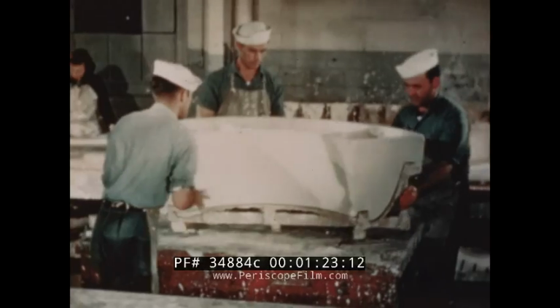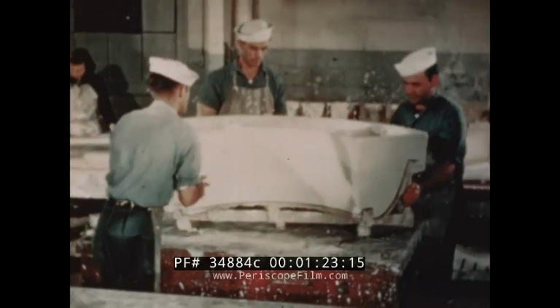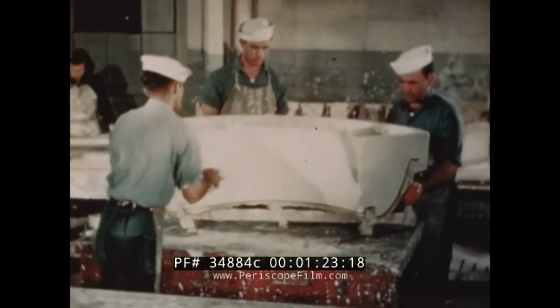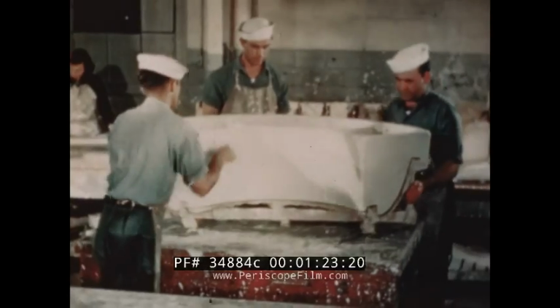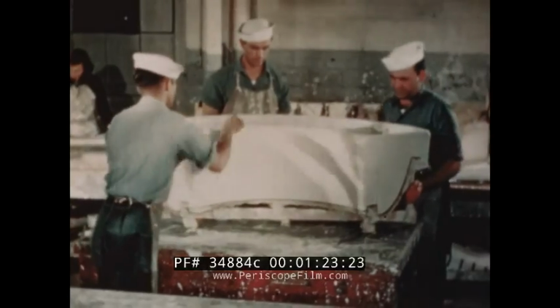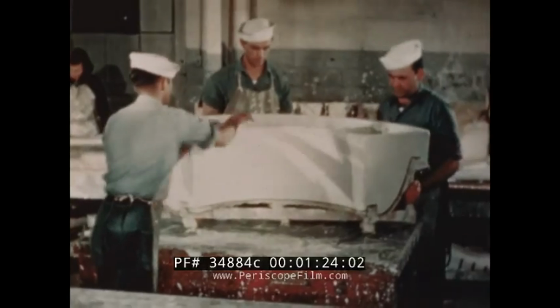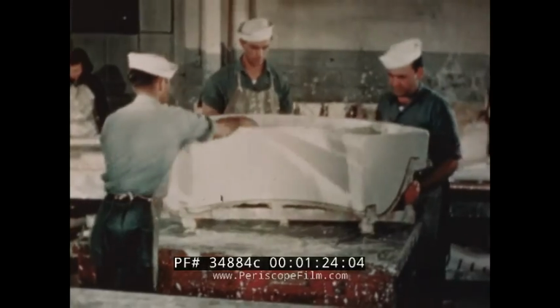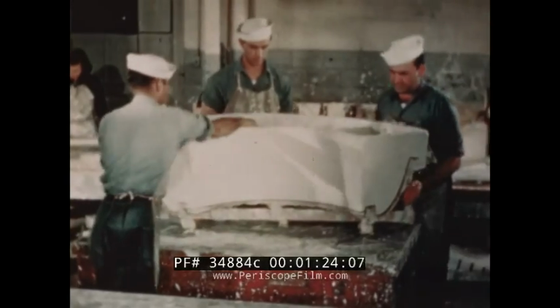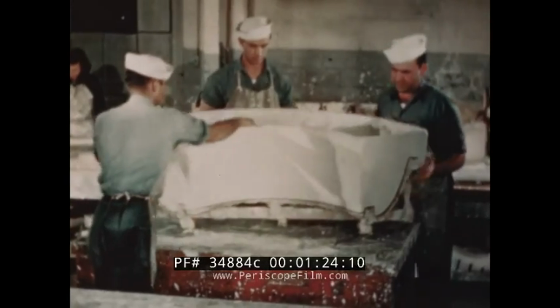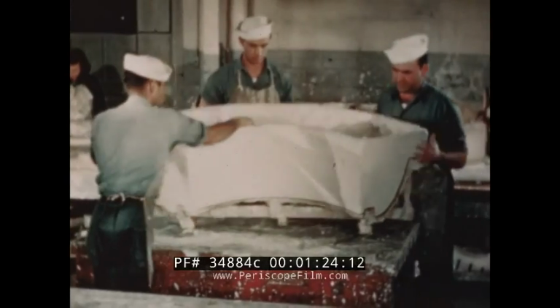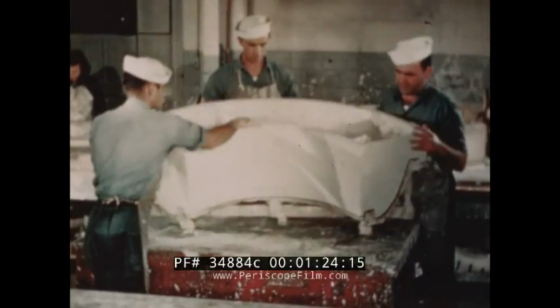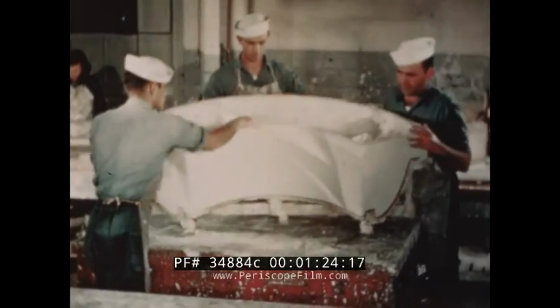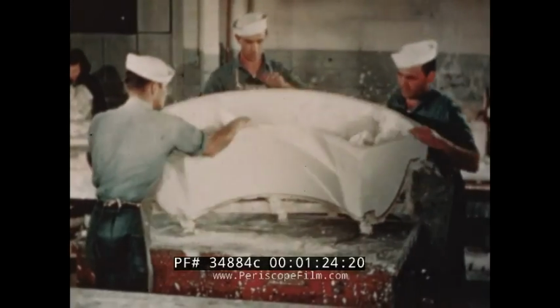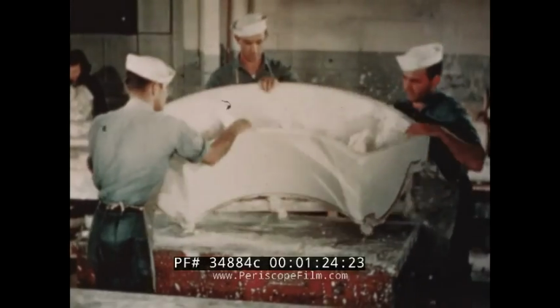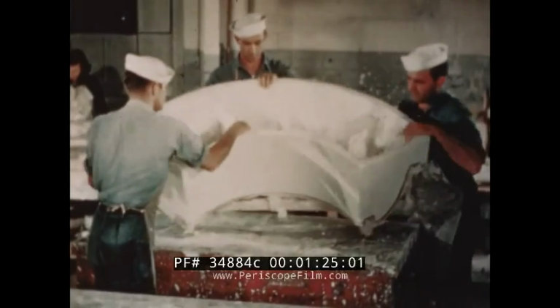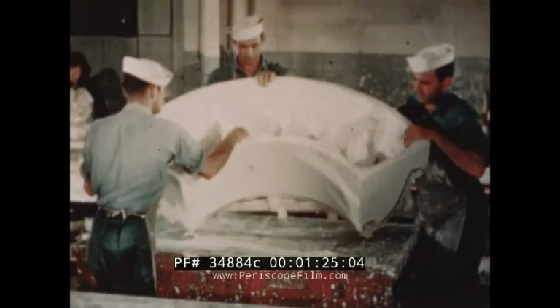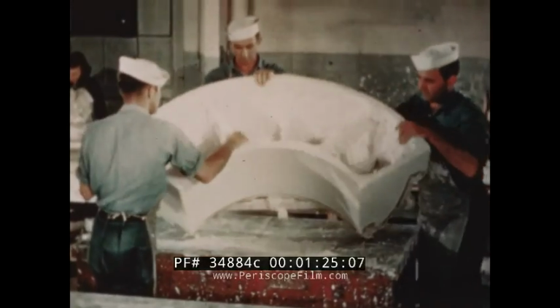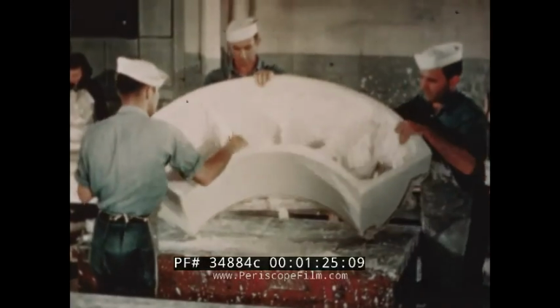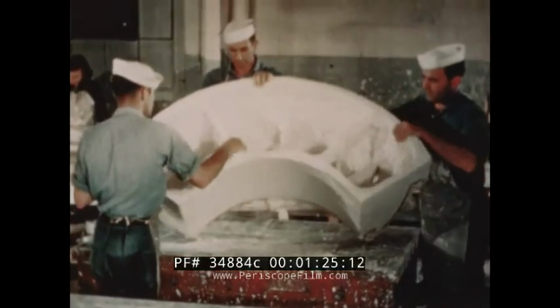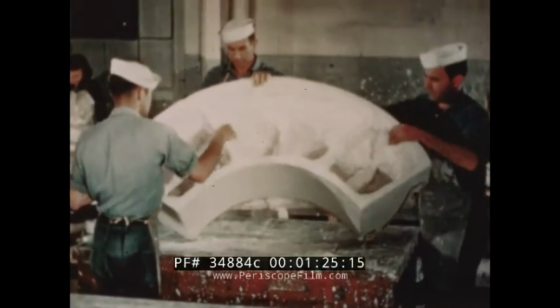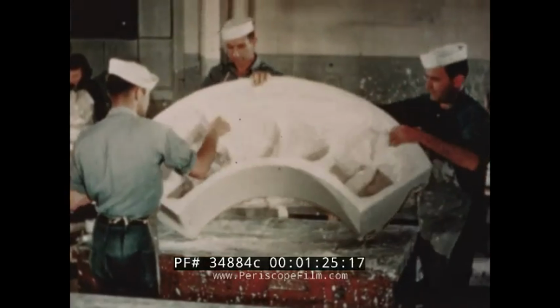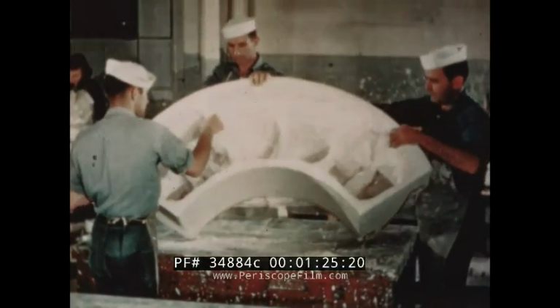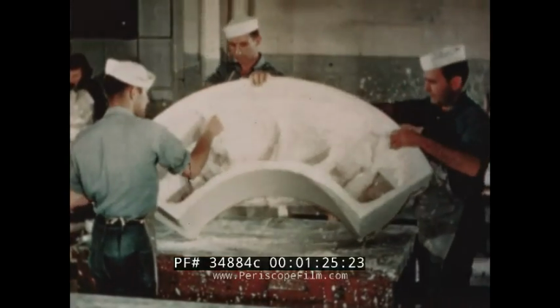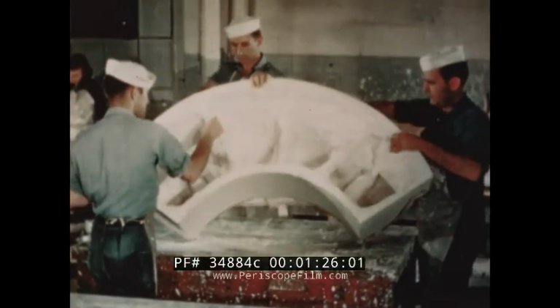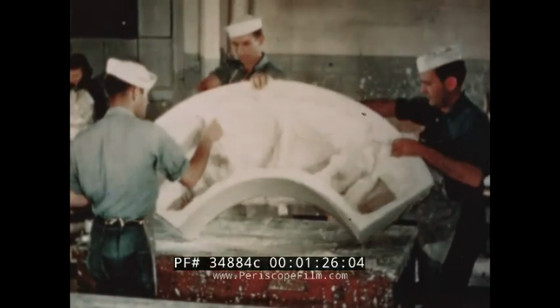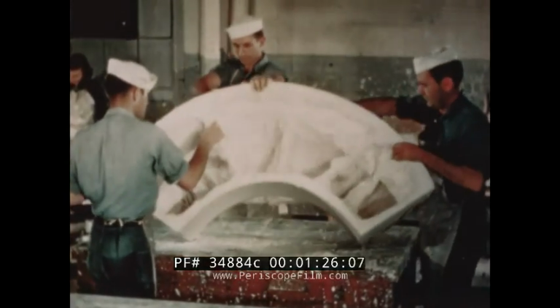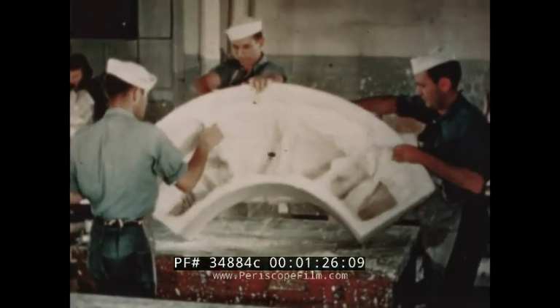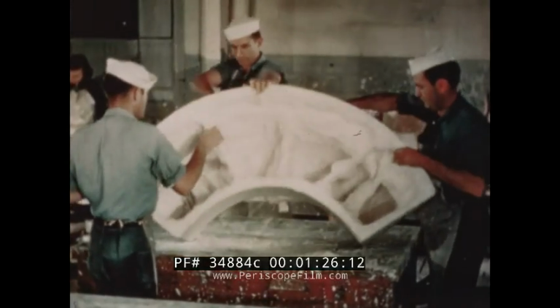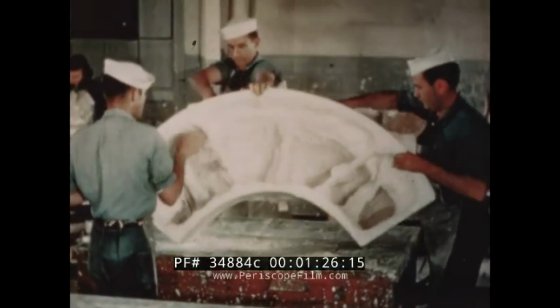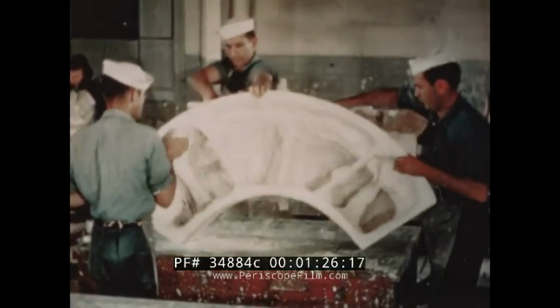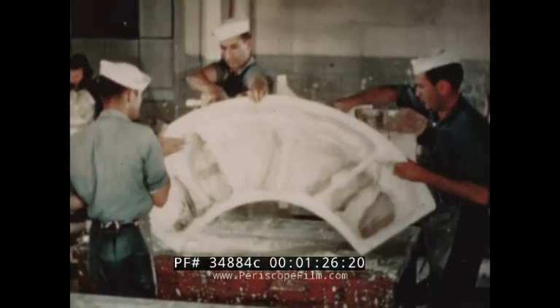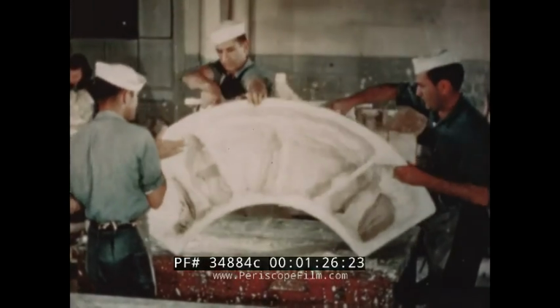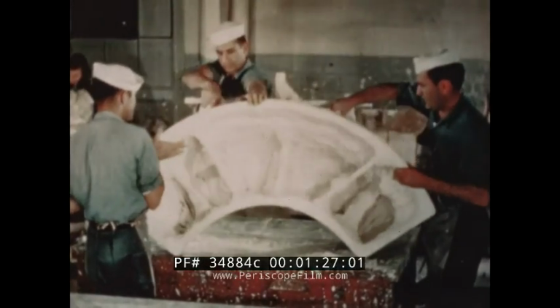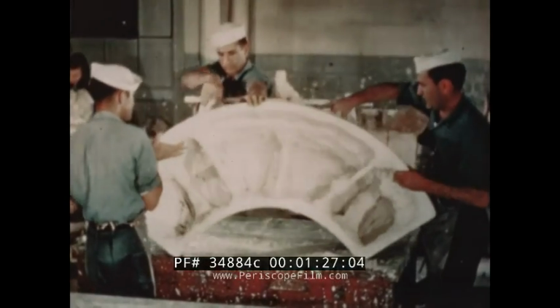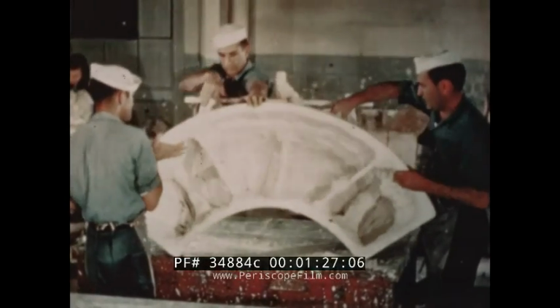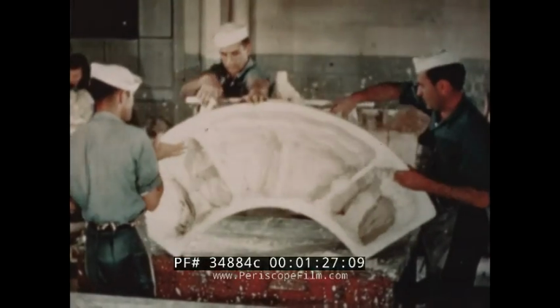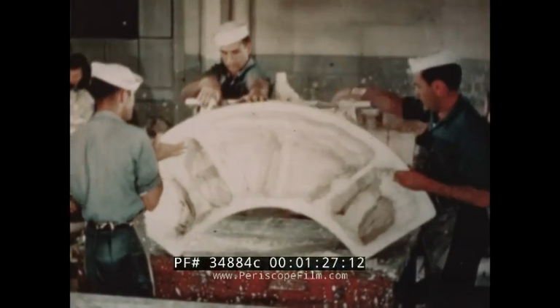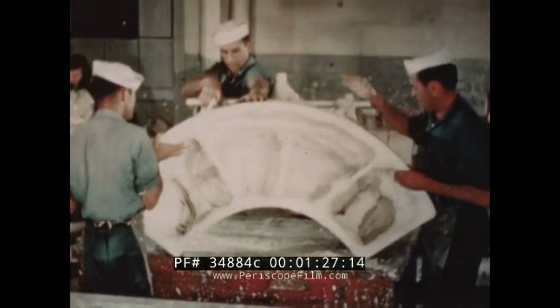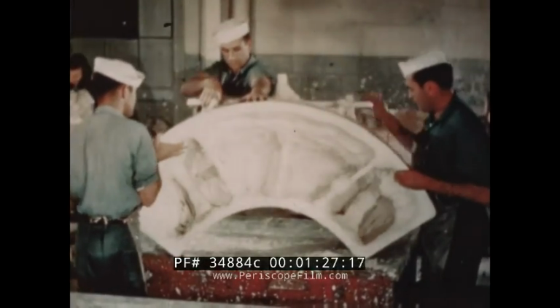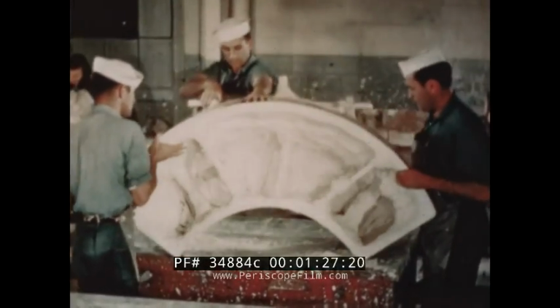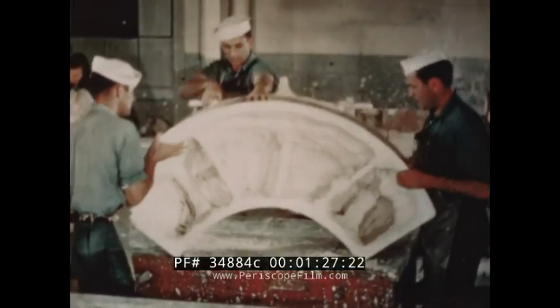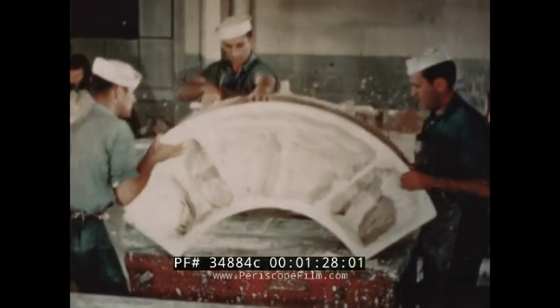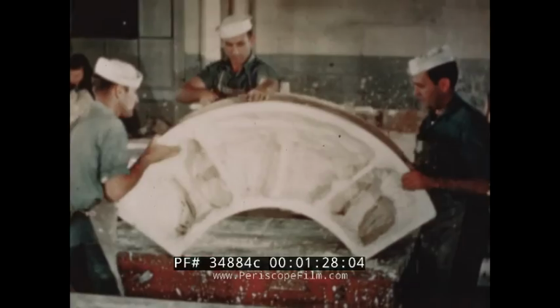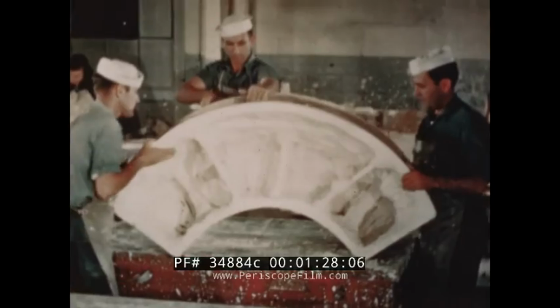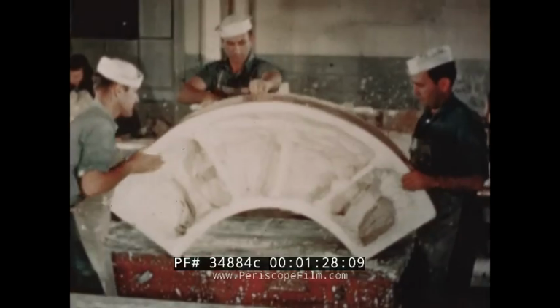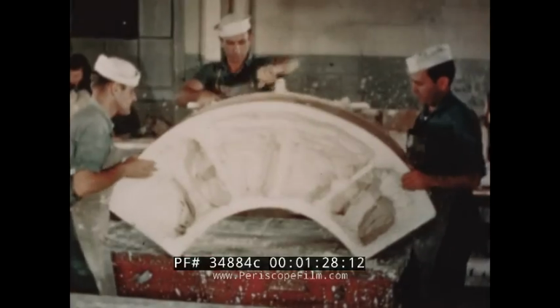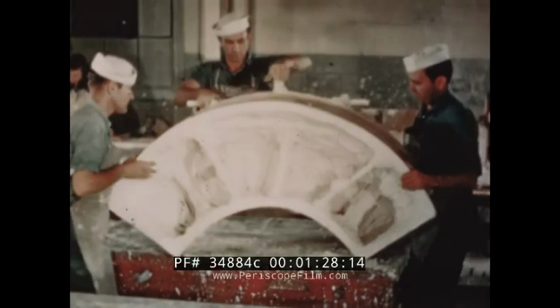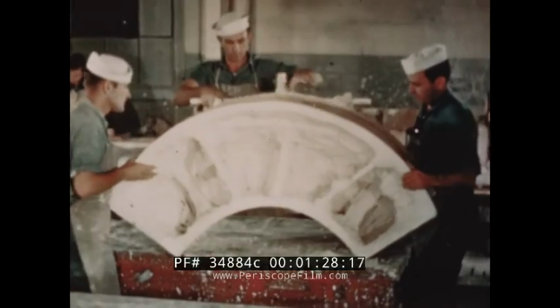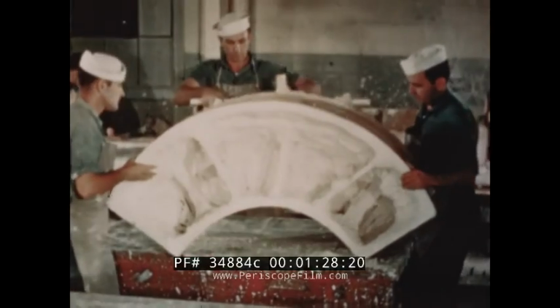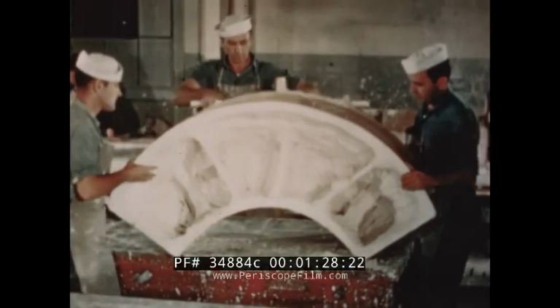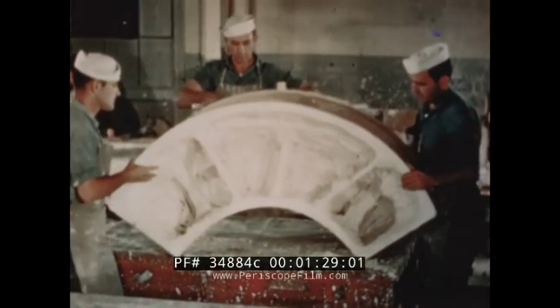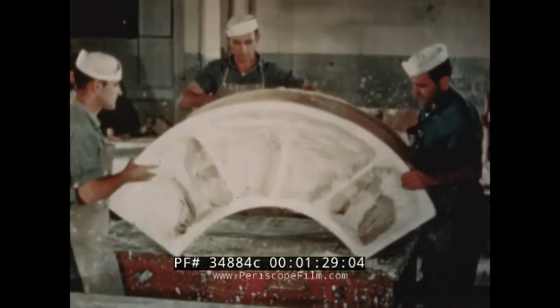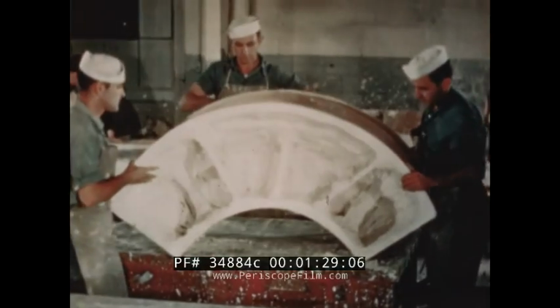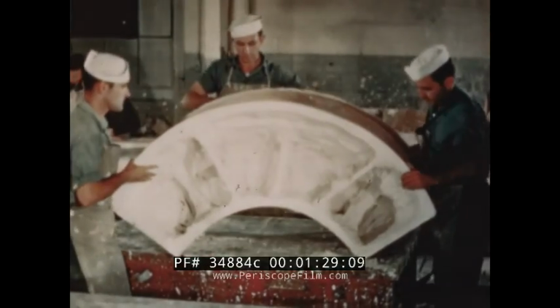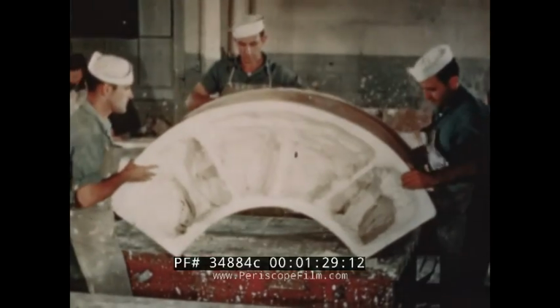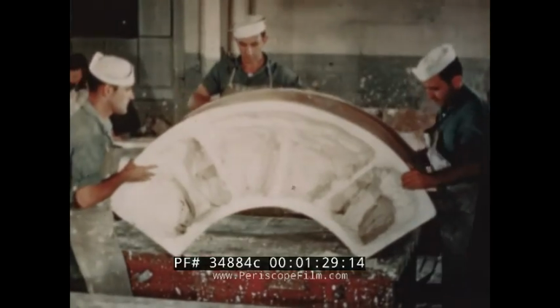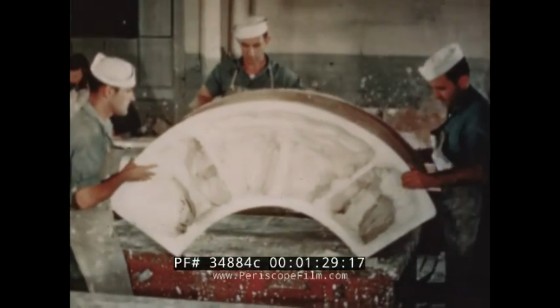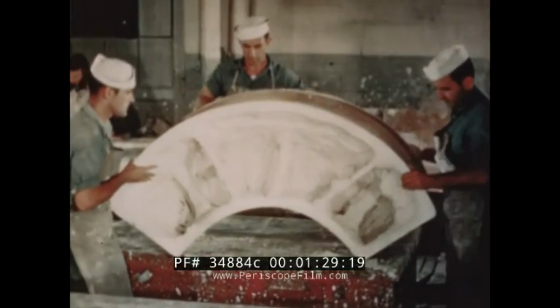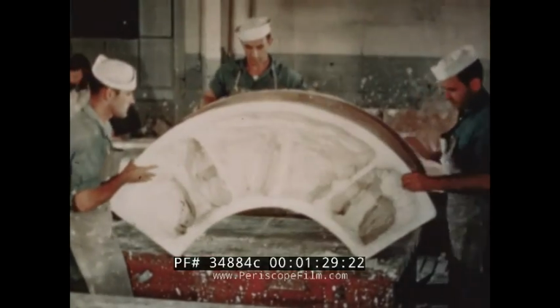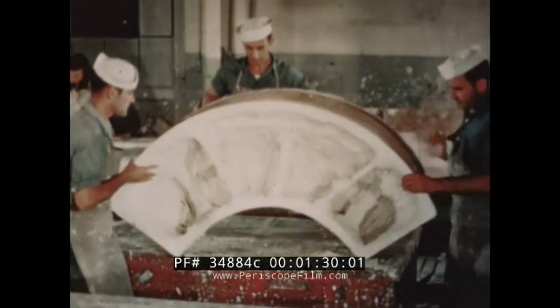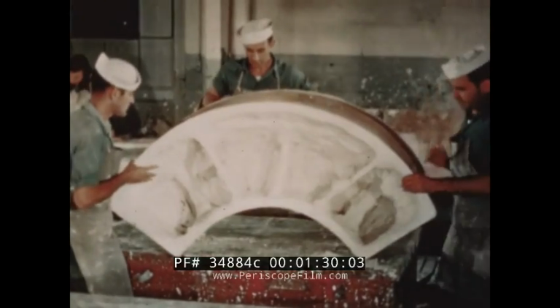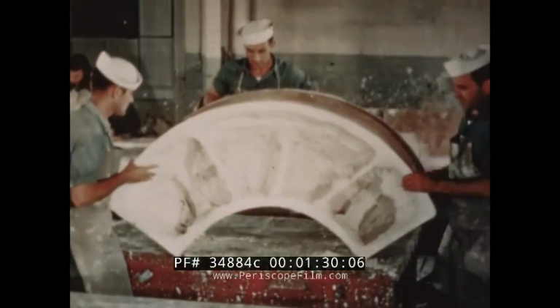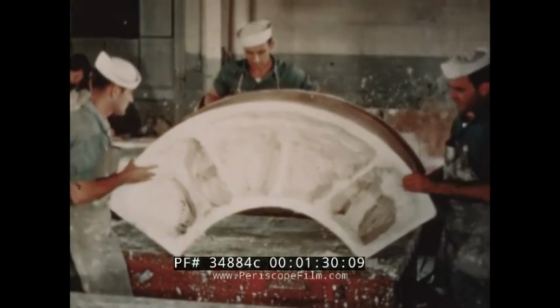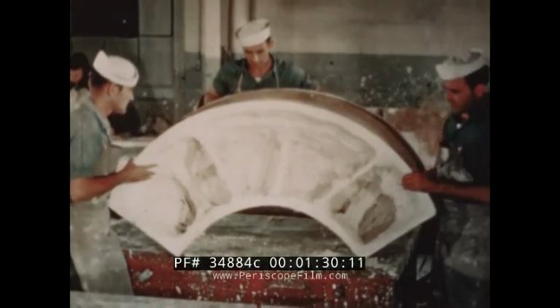First, a cast is made in plaster of Paris to serve as the mold for the die that is to stamp out the speed ring.